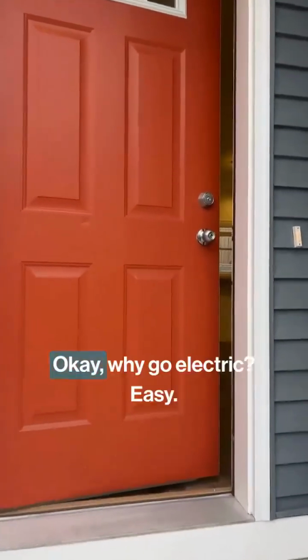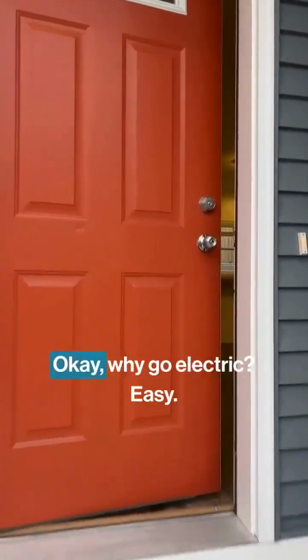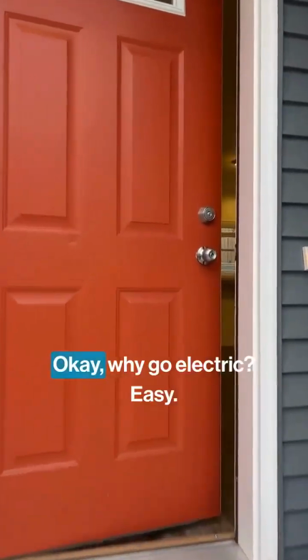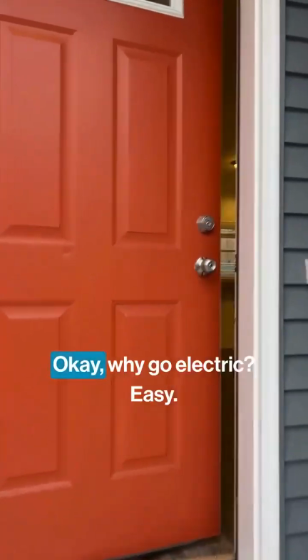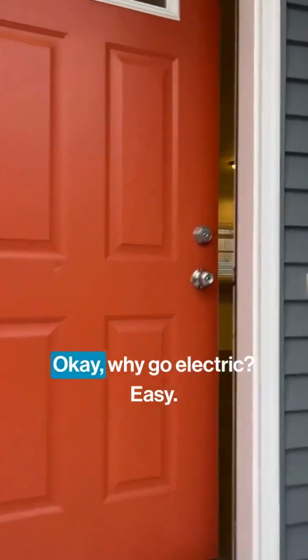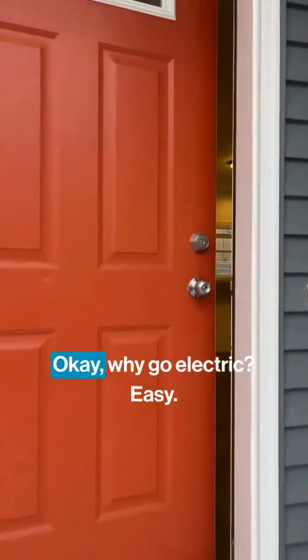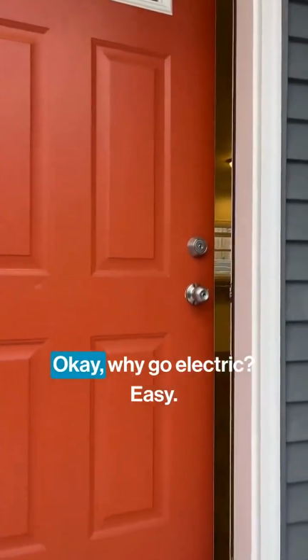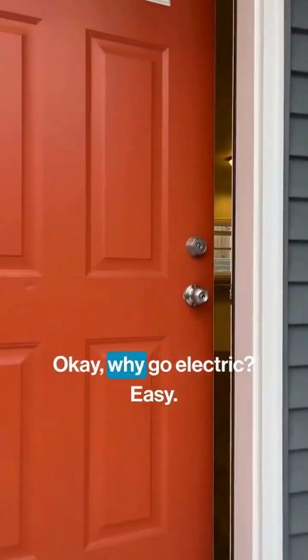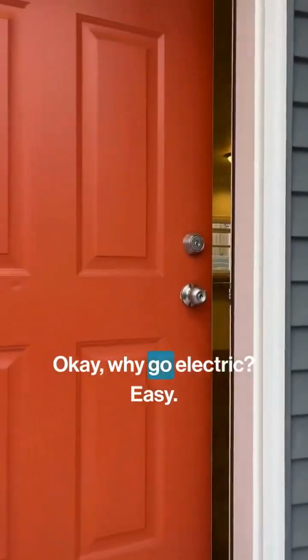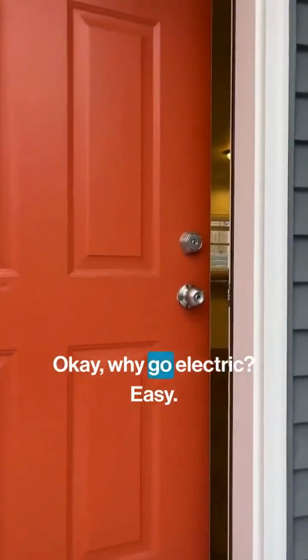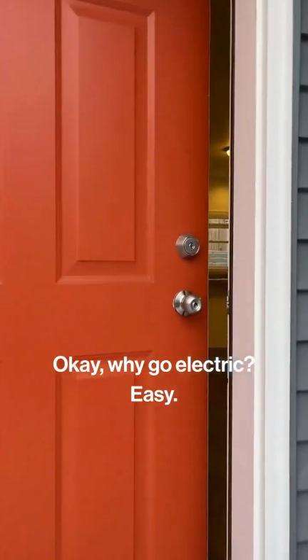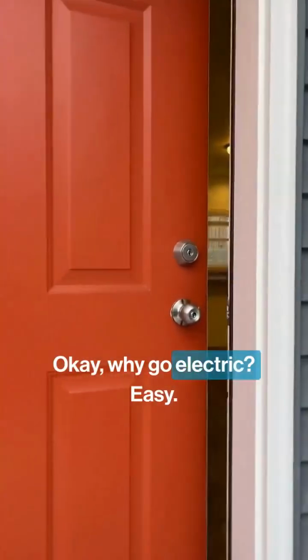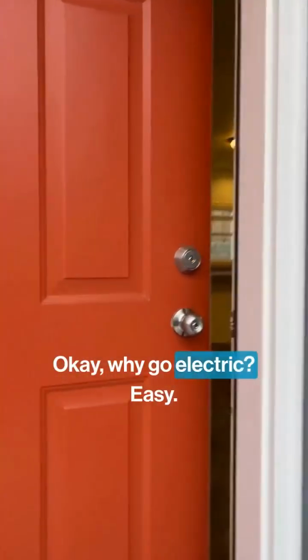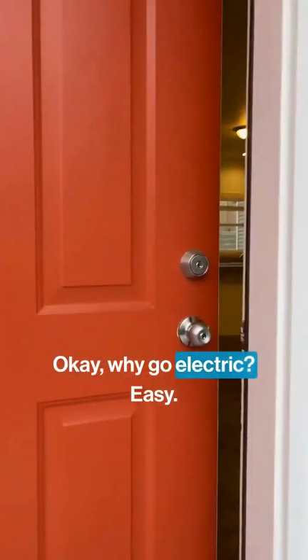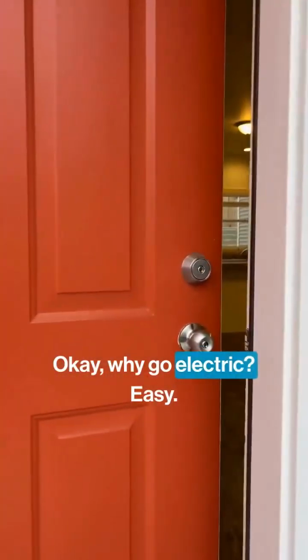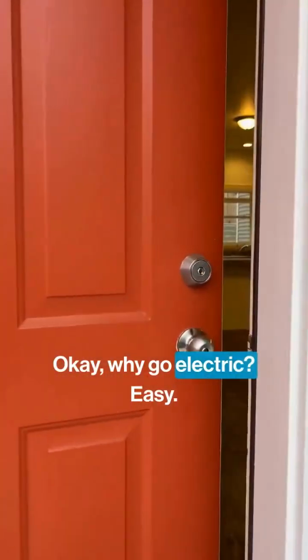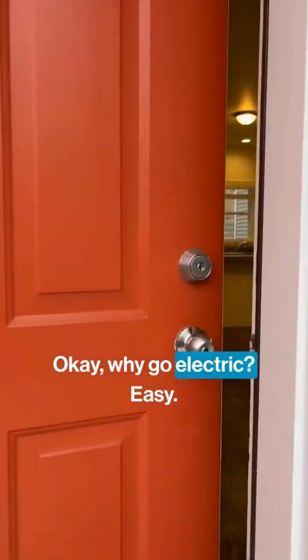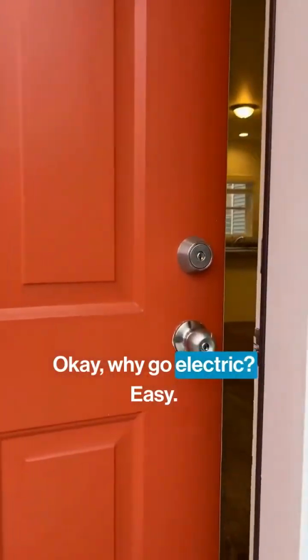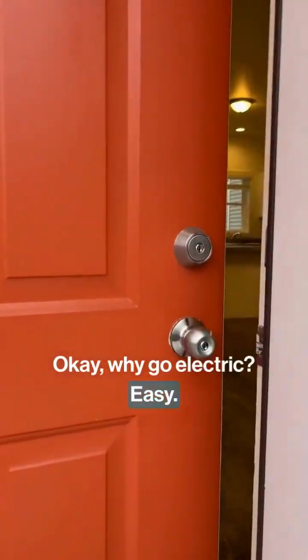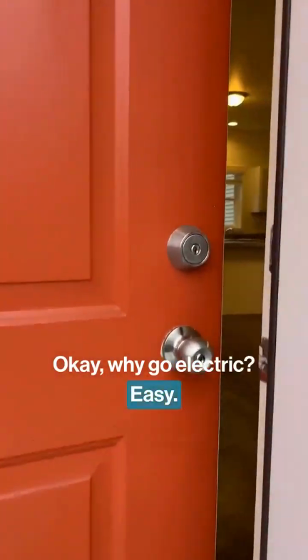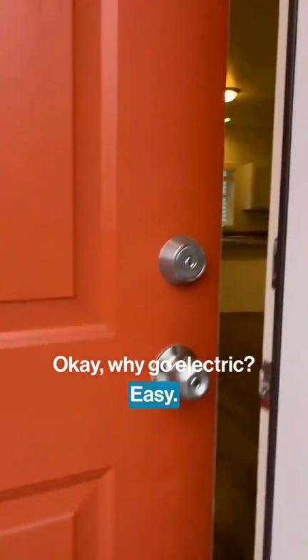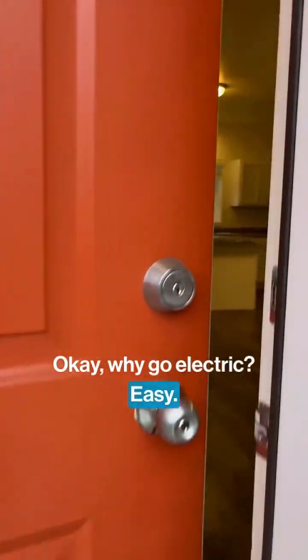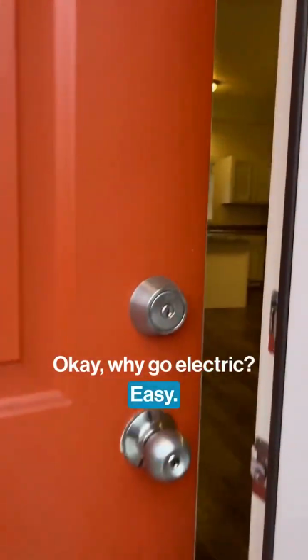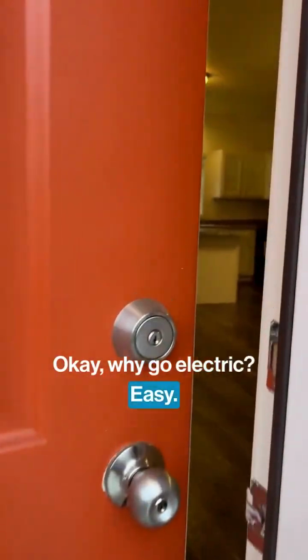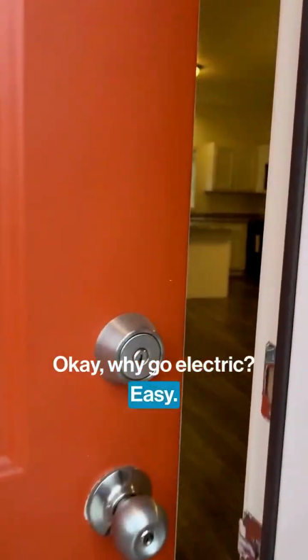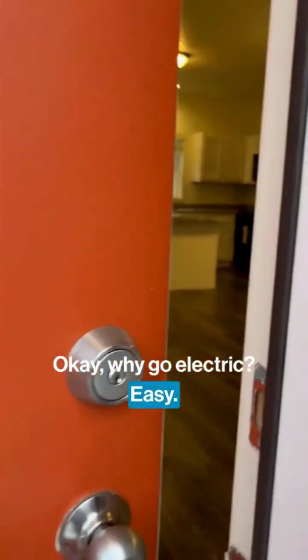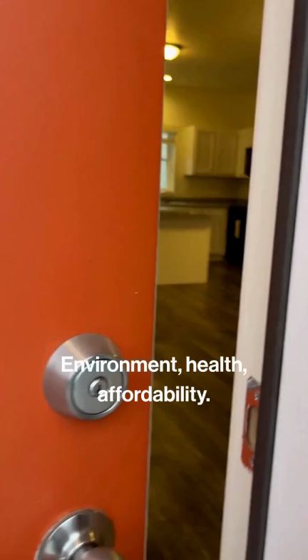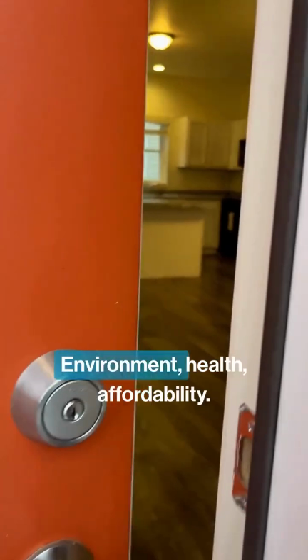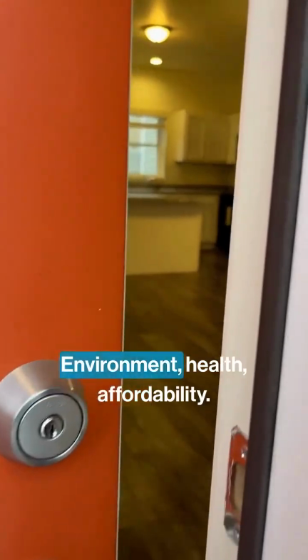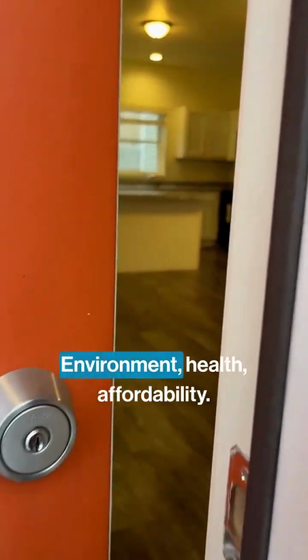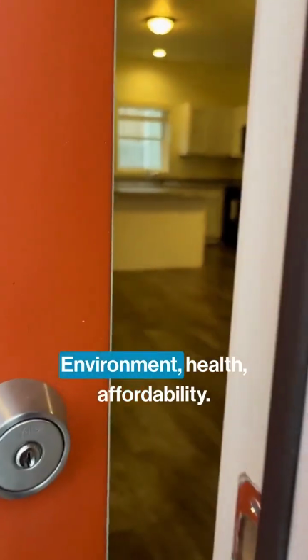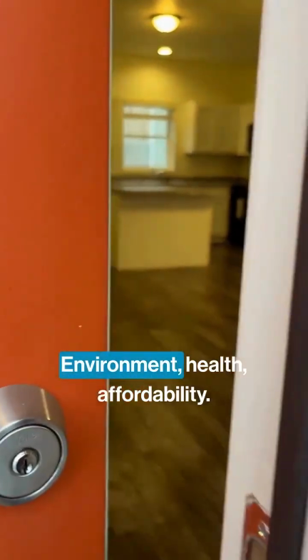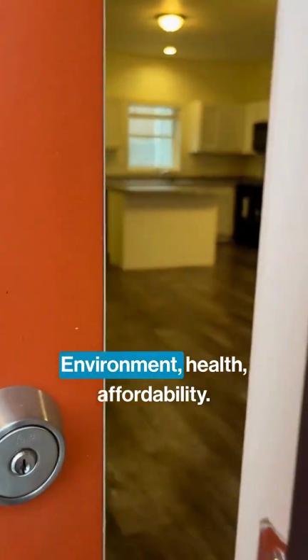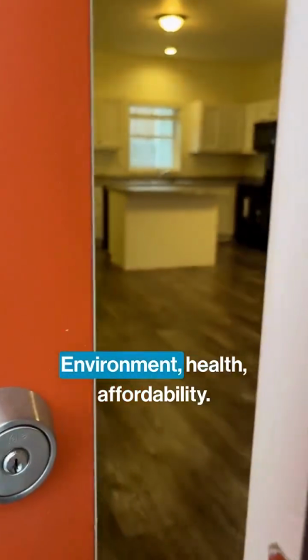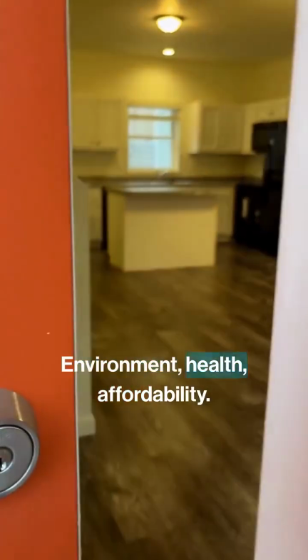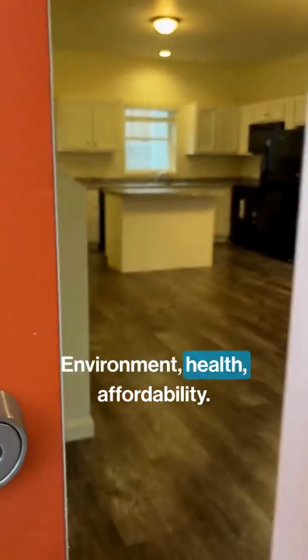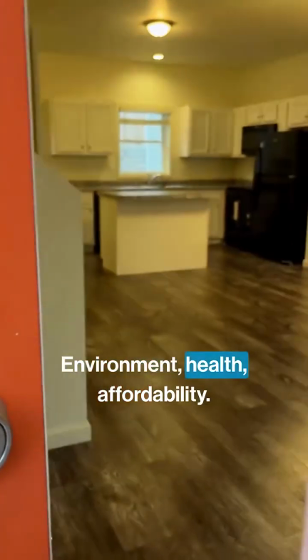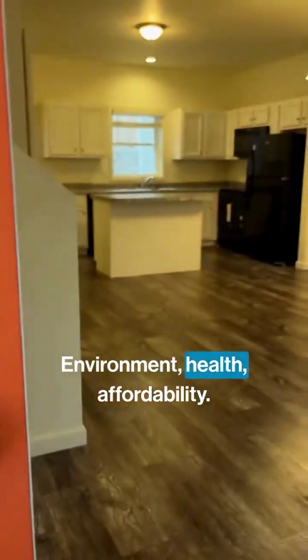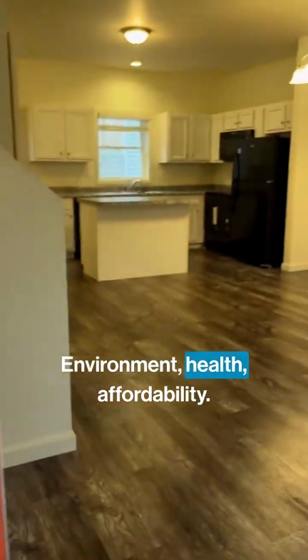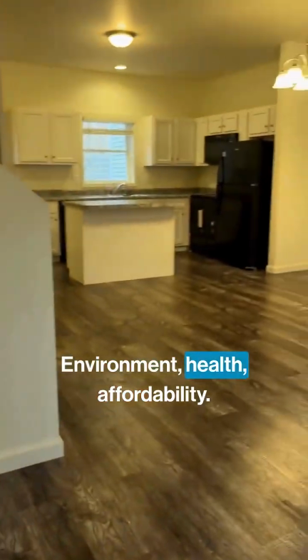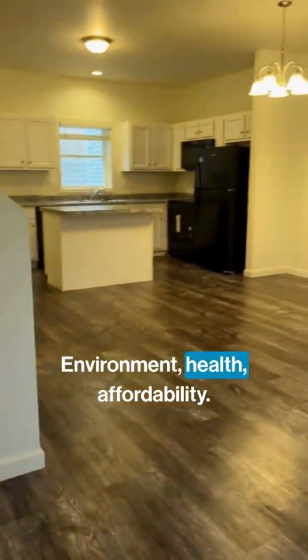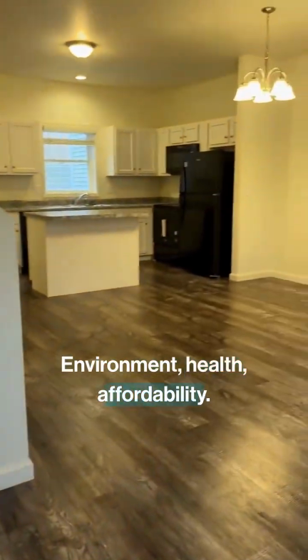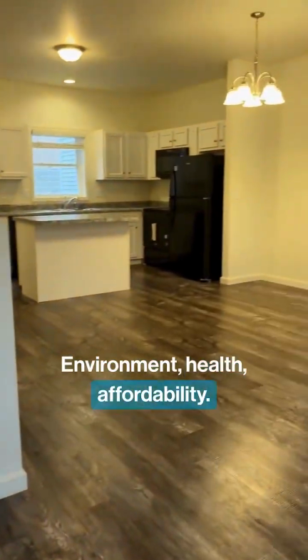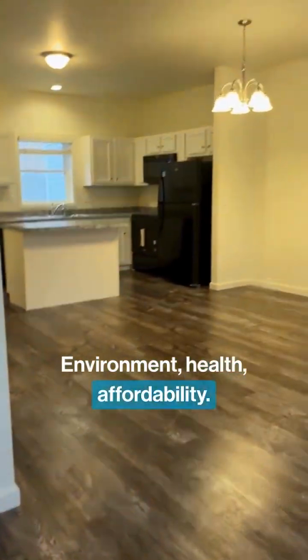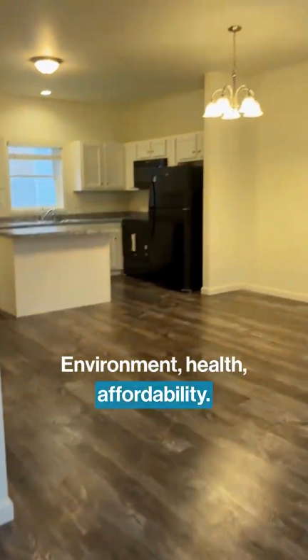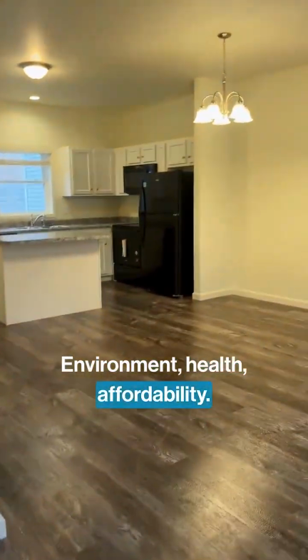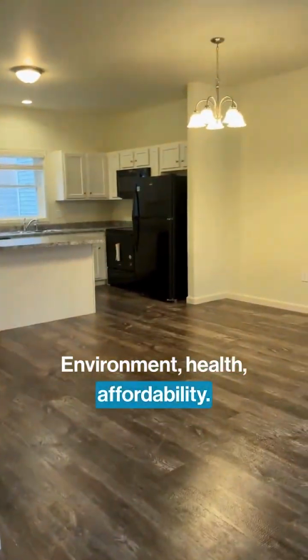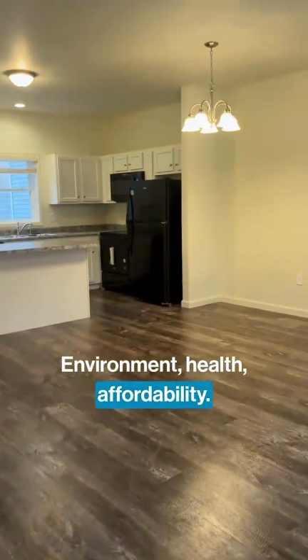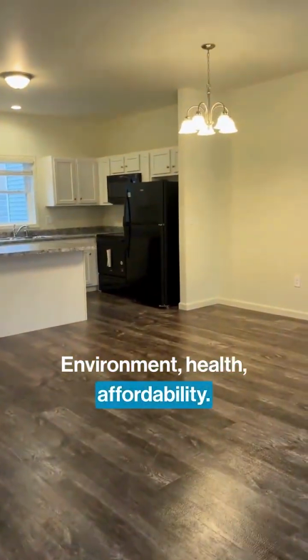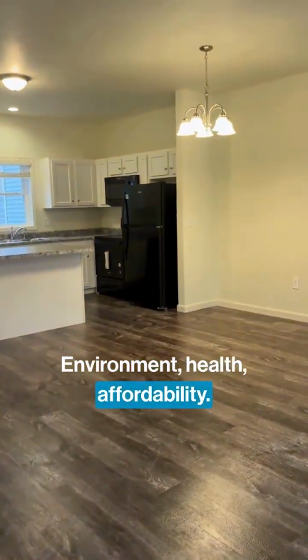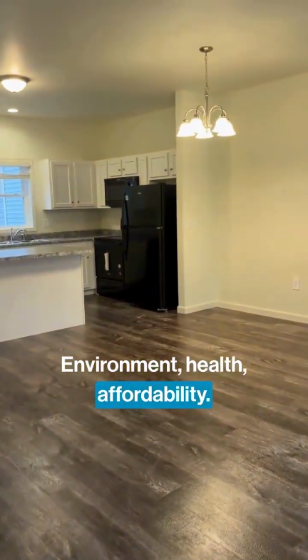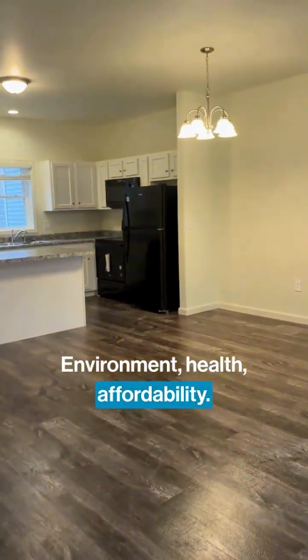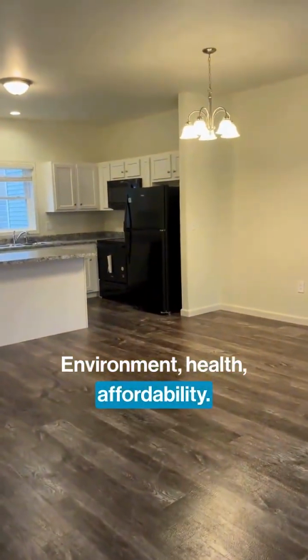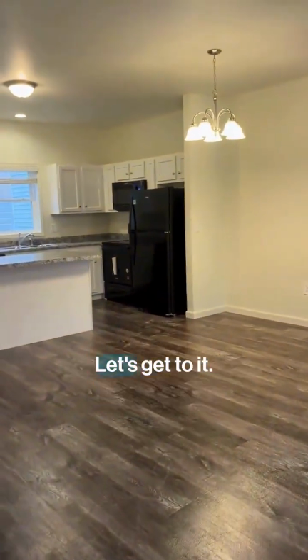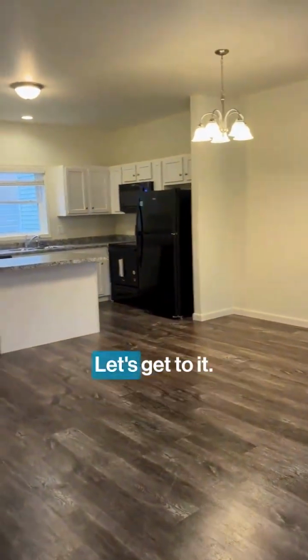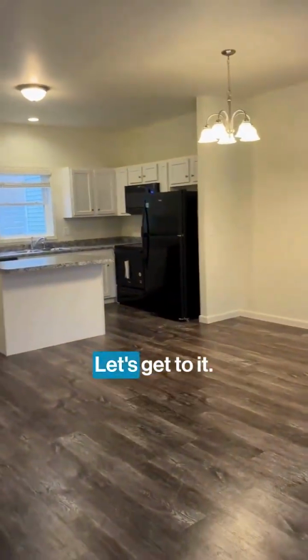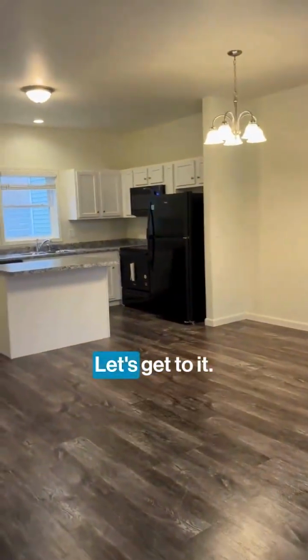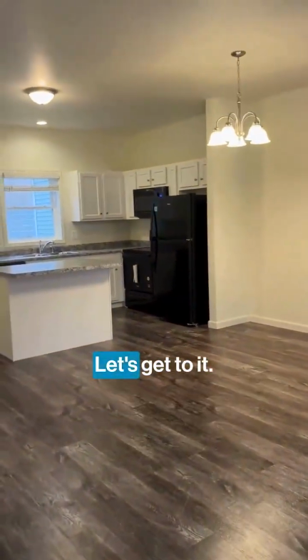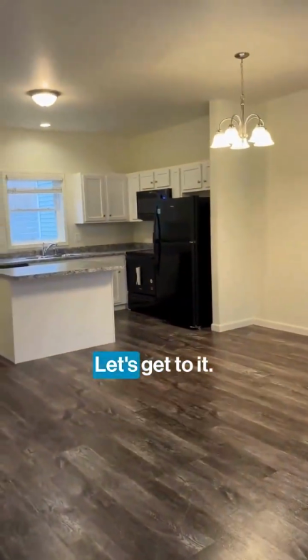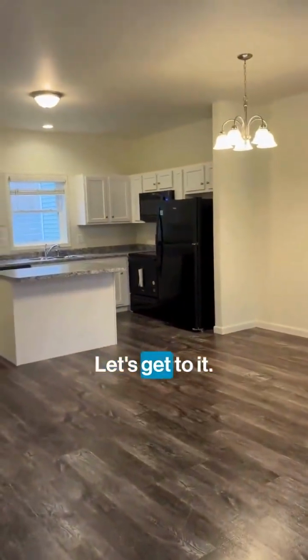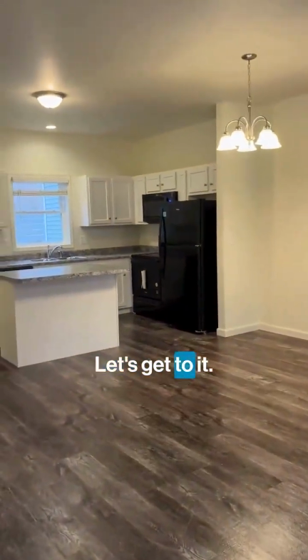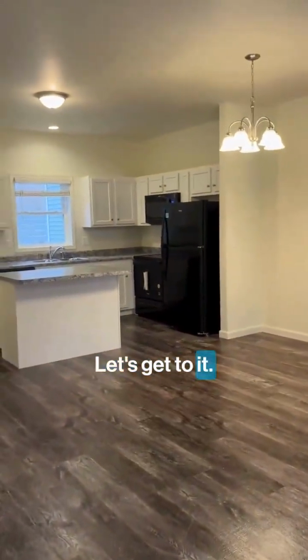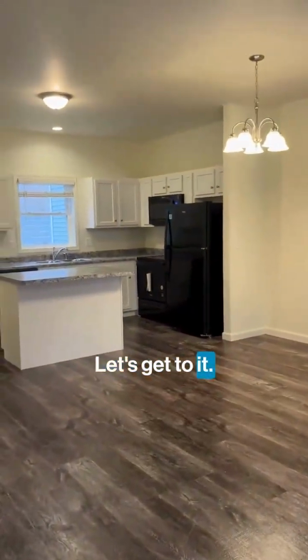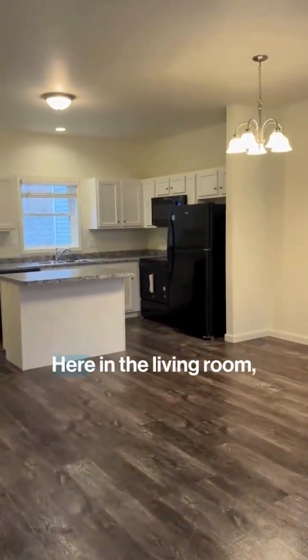Okay, why go electric? Easy: environment, health, affordability. Let's get to it.